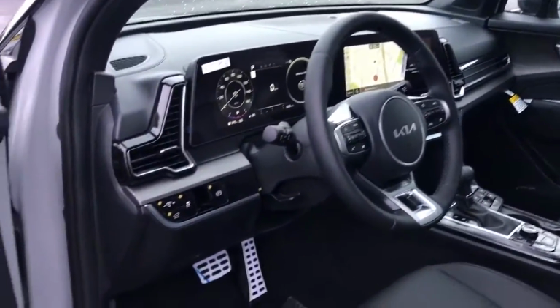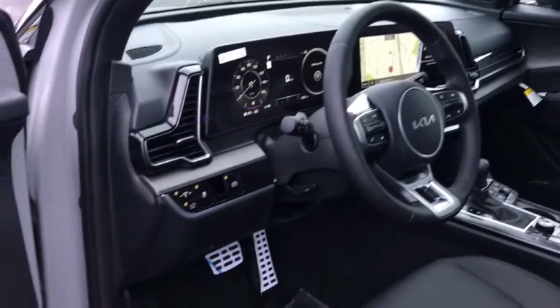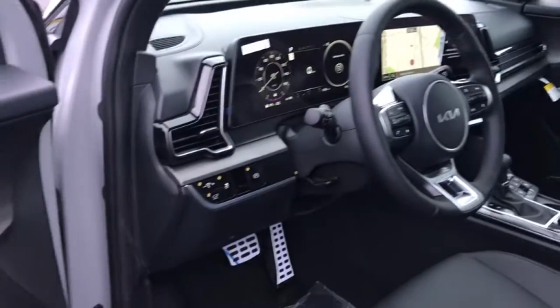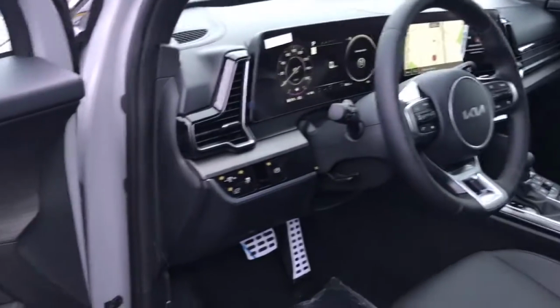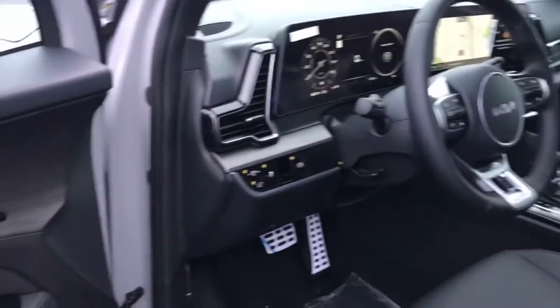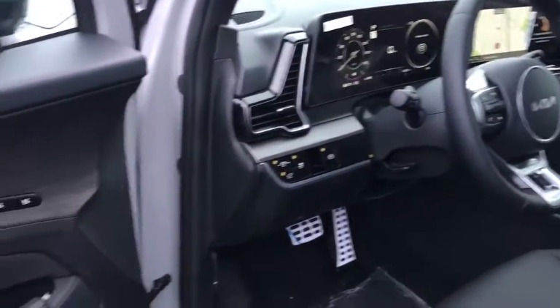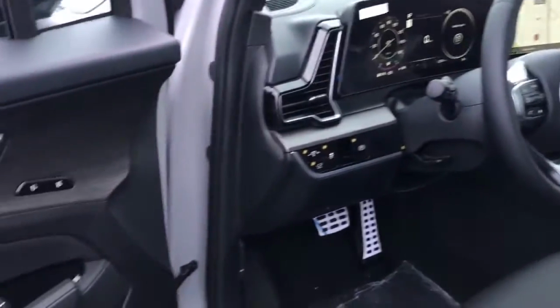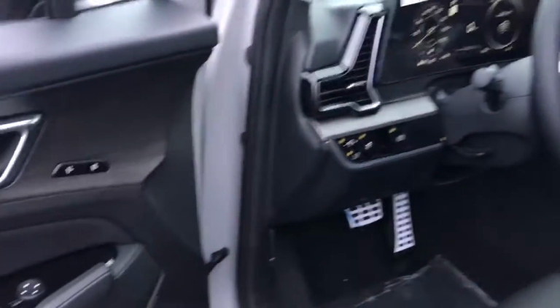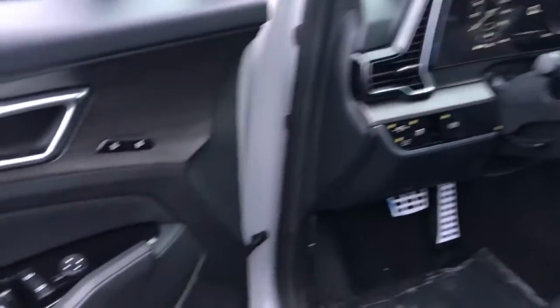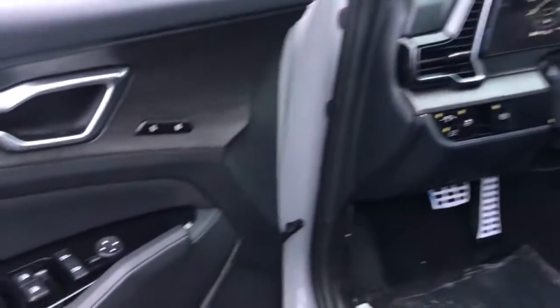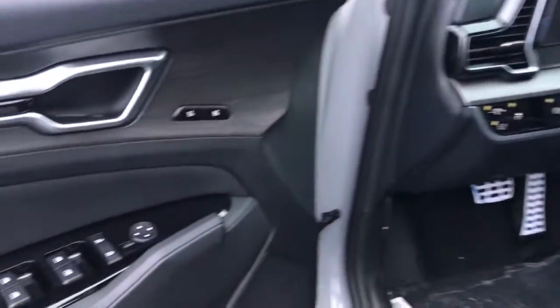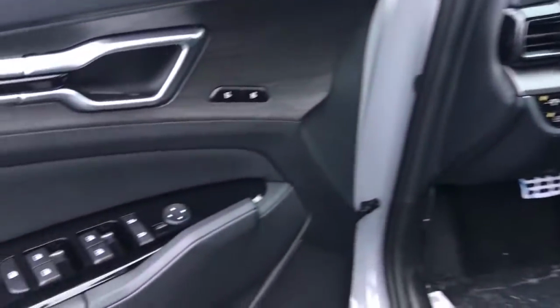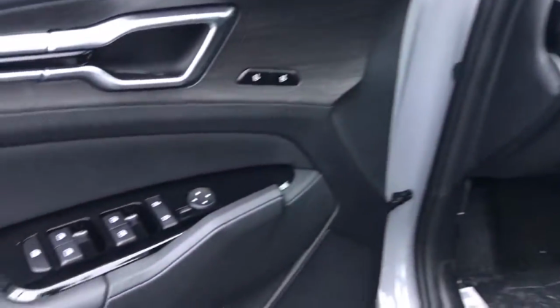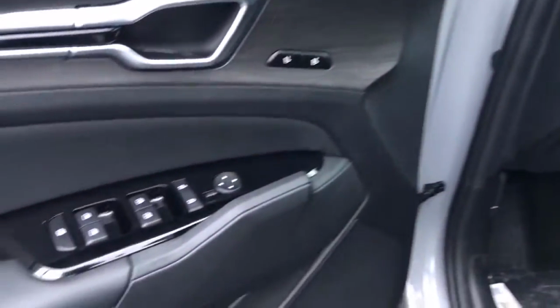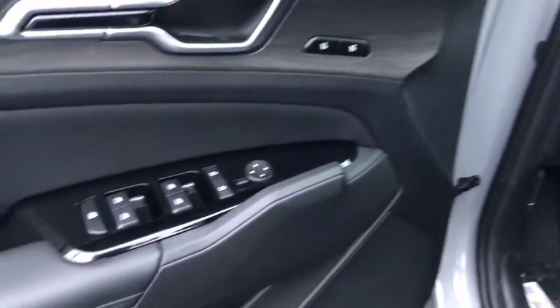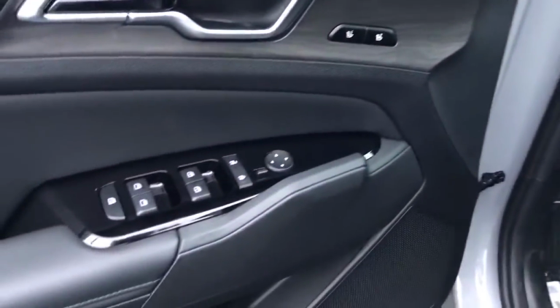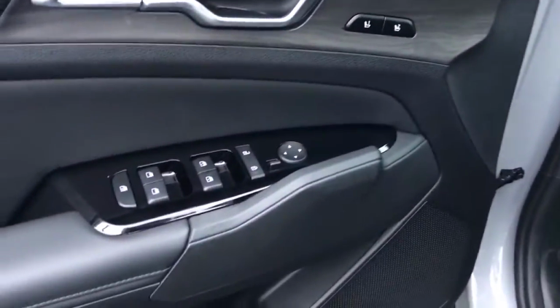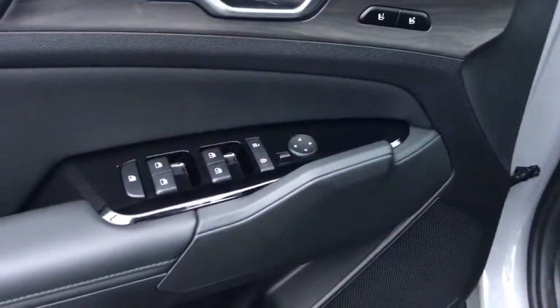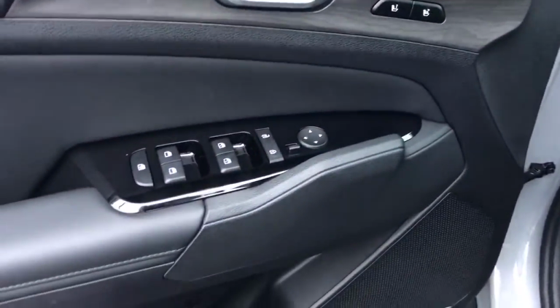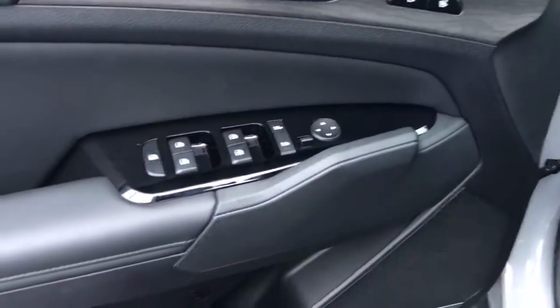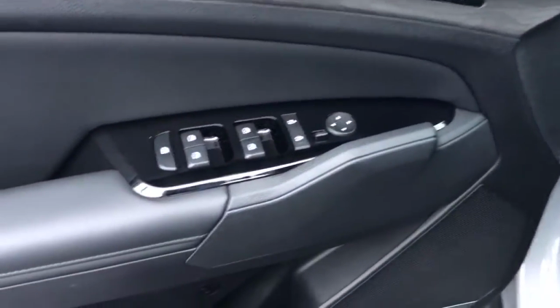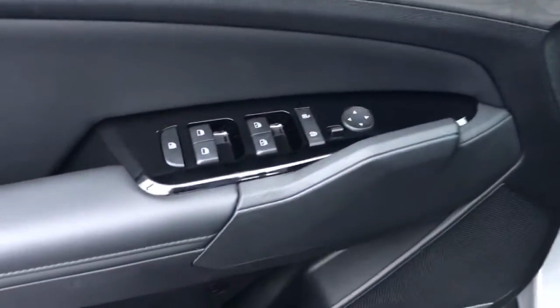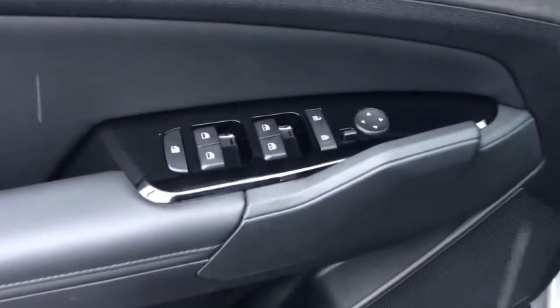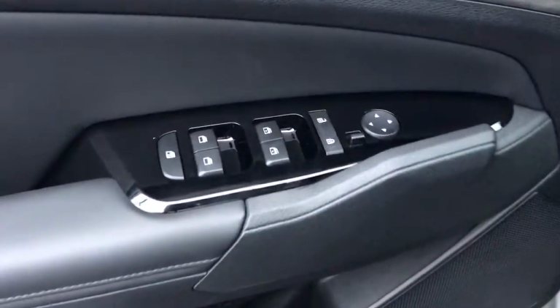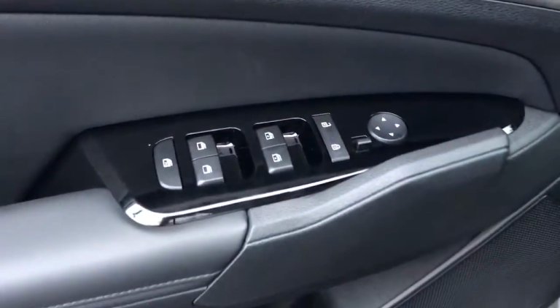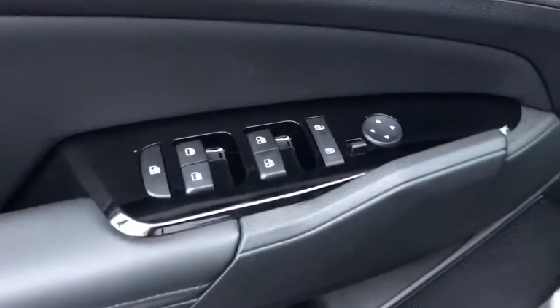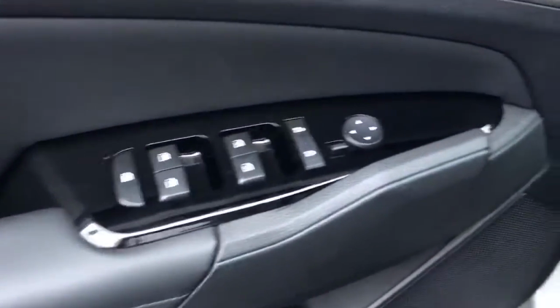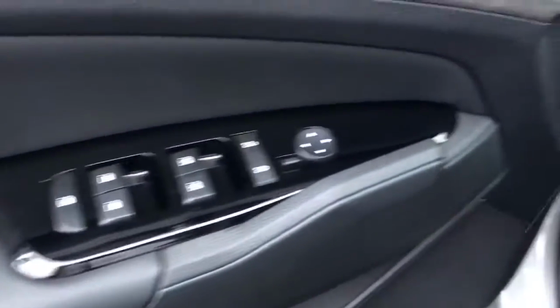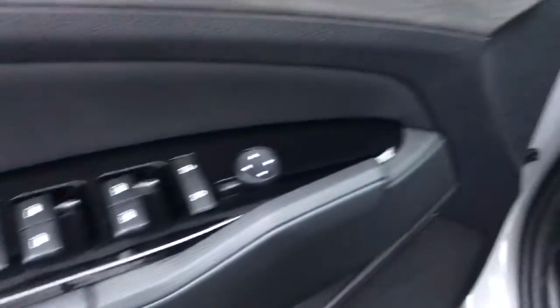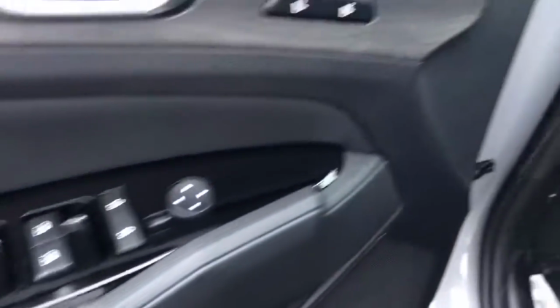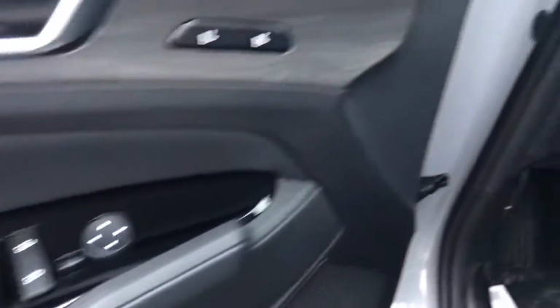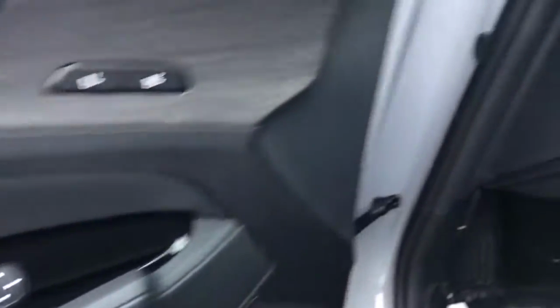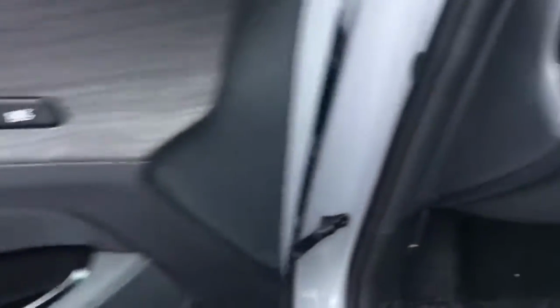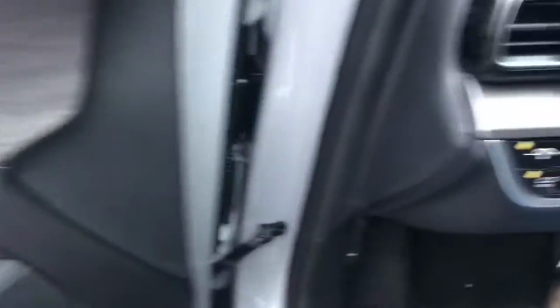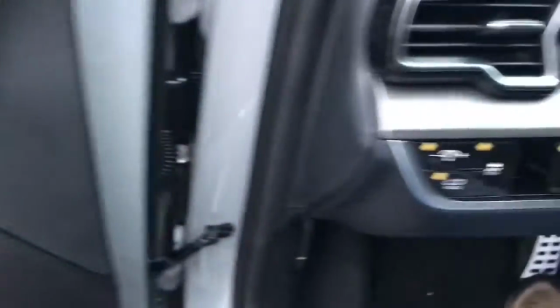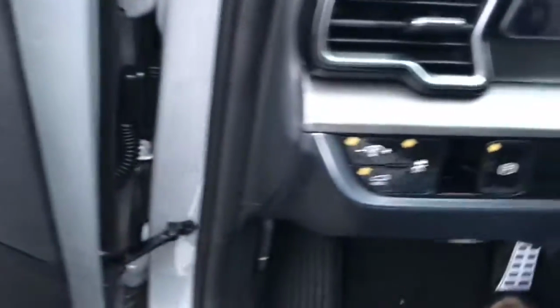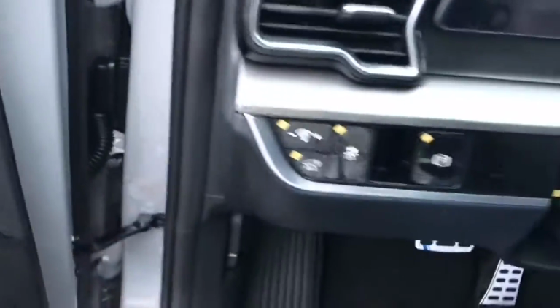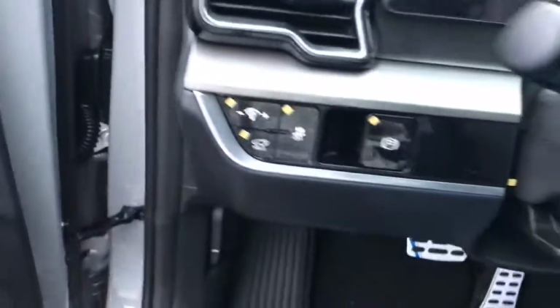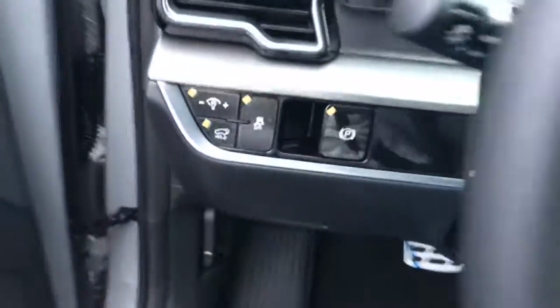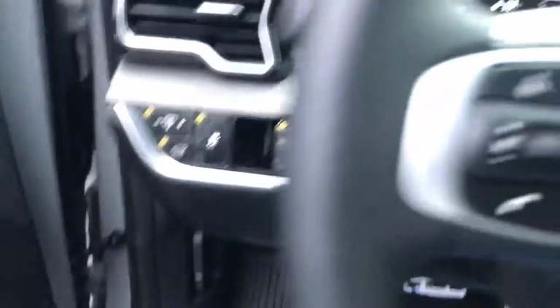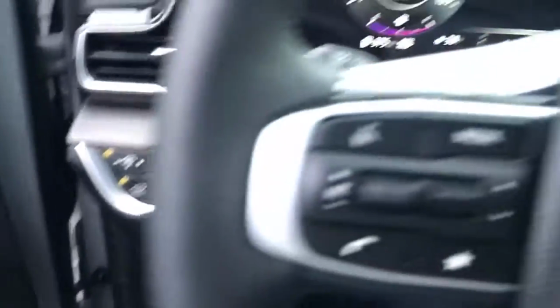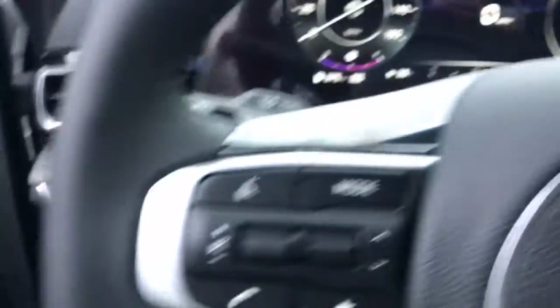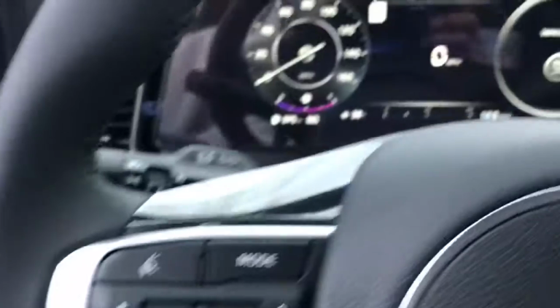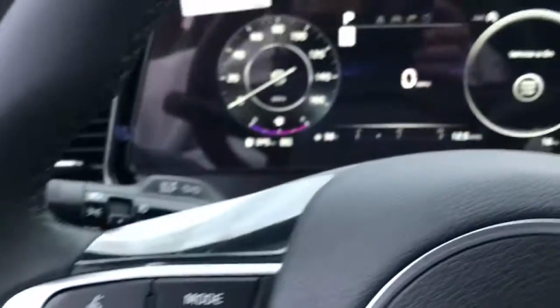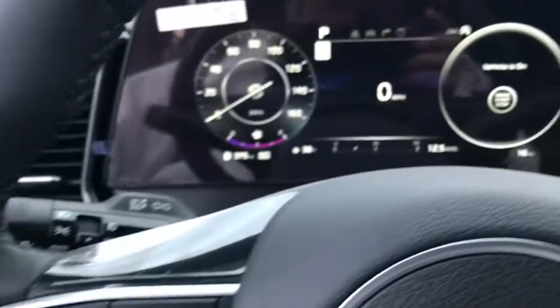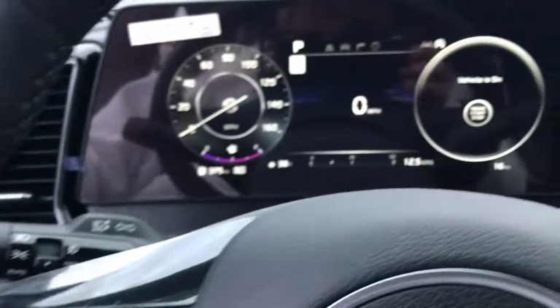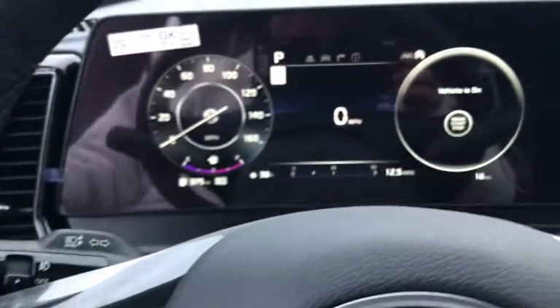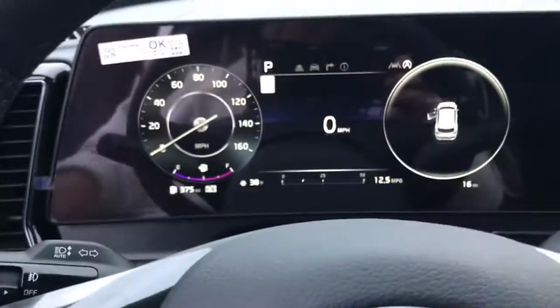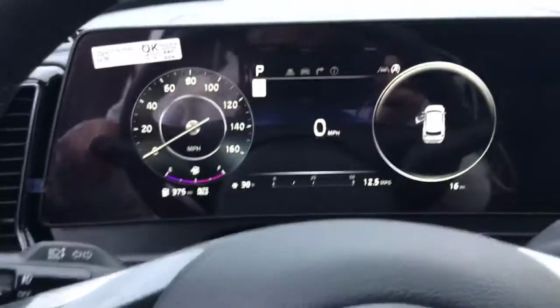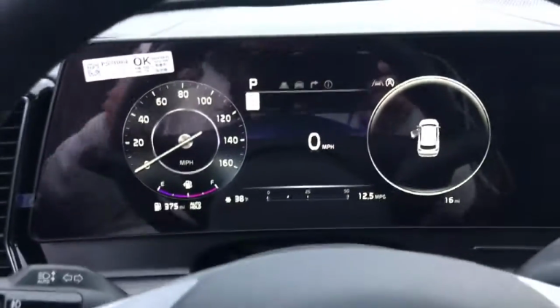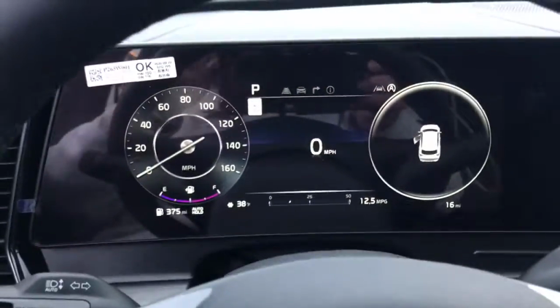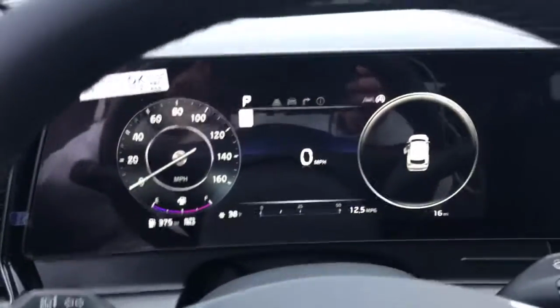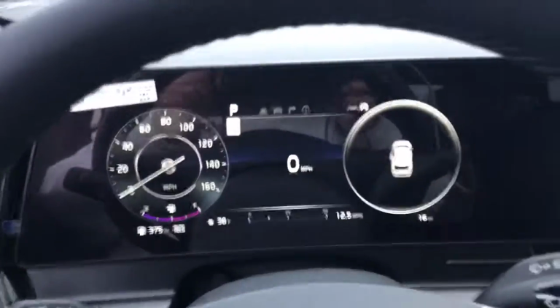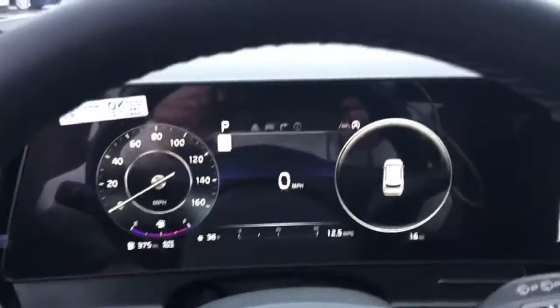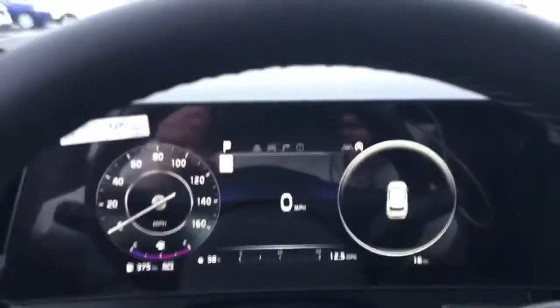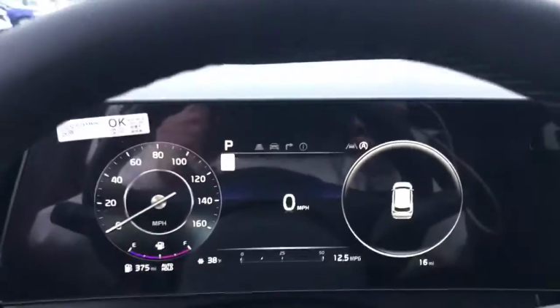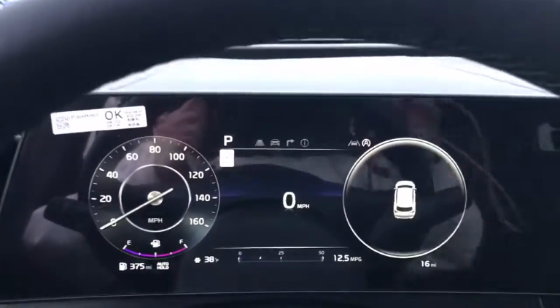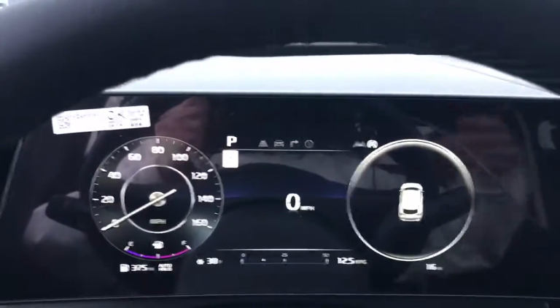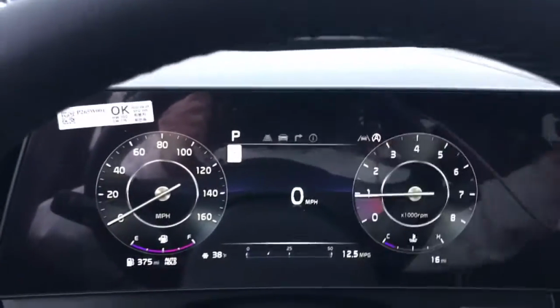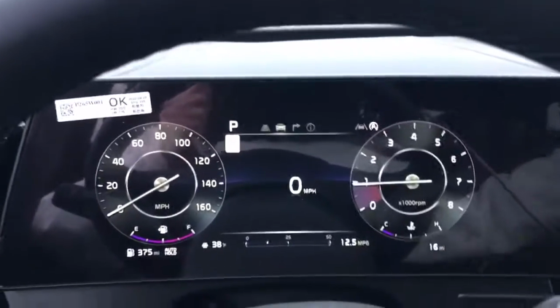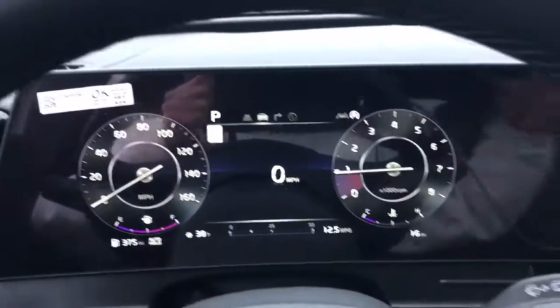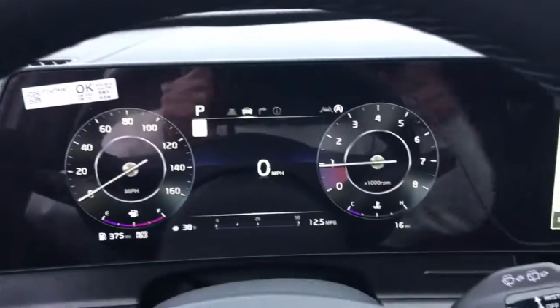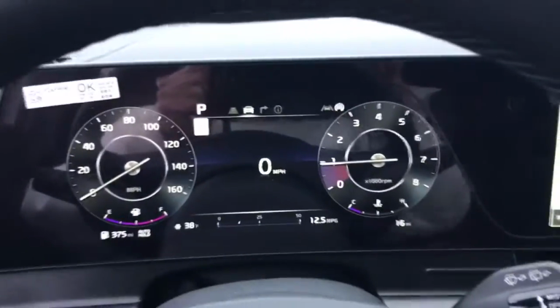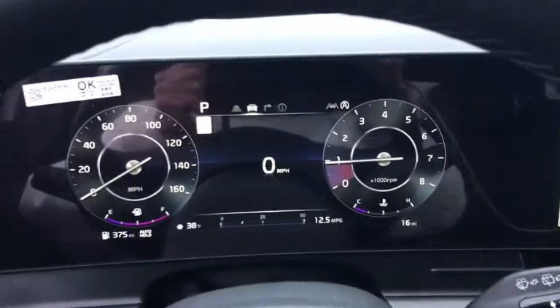Navigation system, keyless entry, sun moonroof, premium sound system, fog lamps, satellite radio.